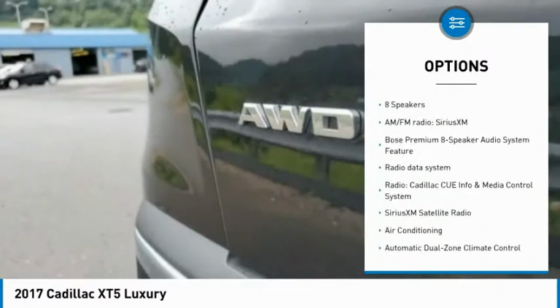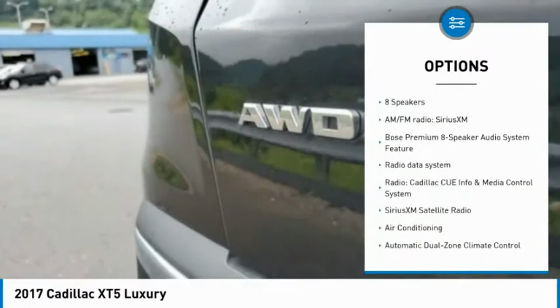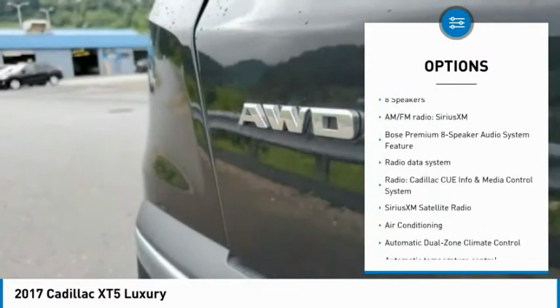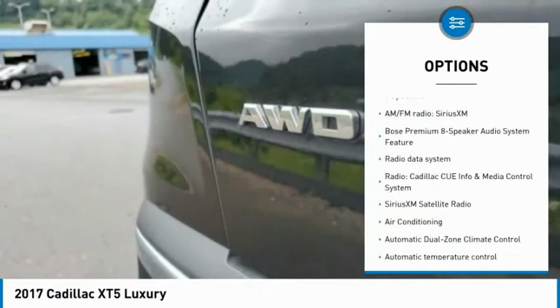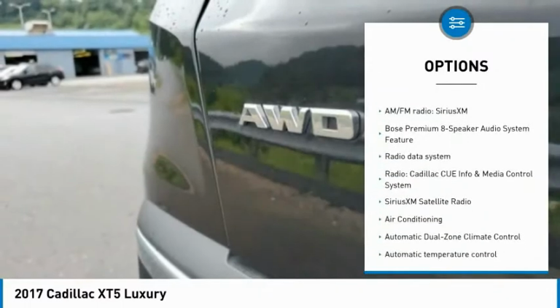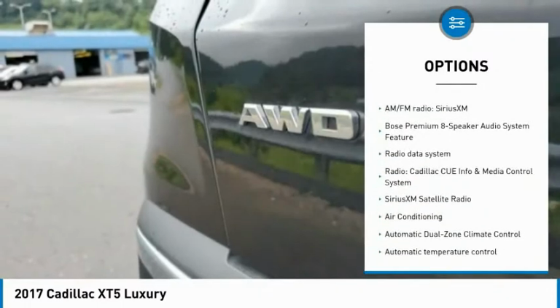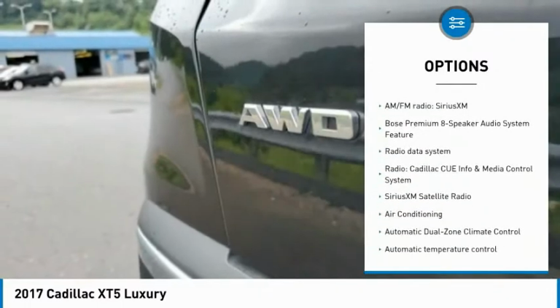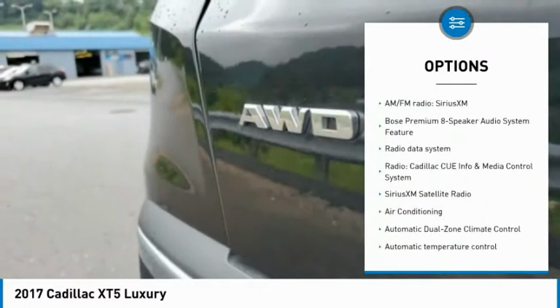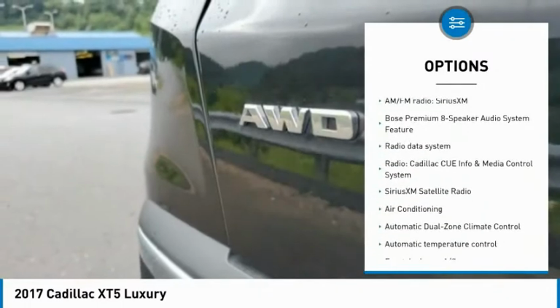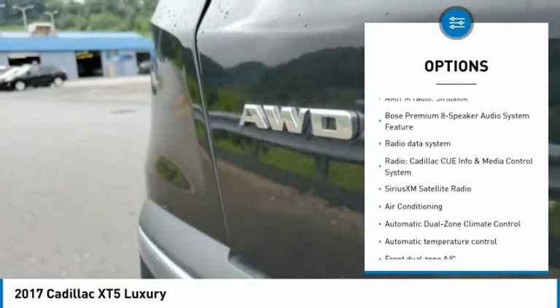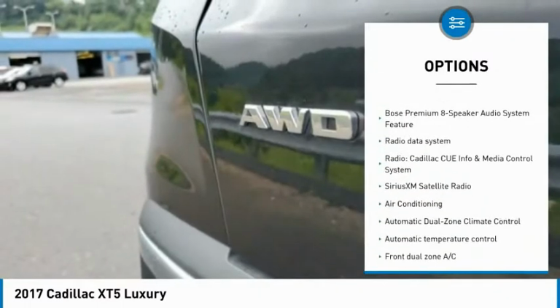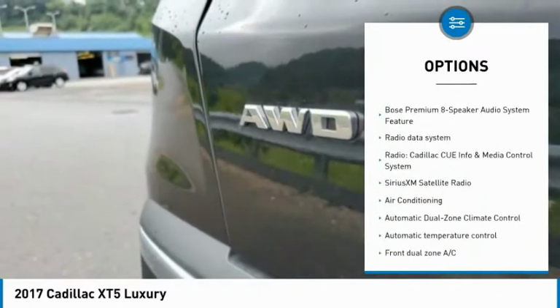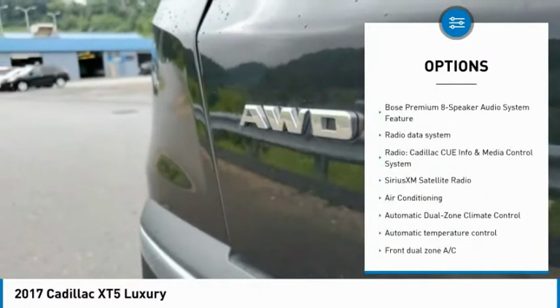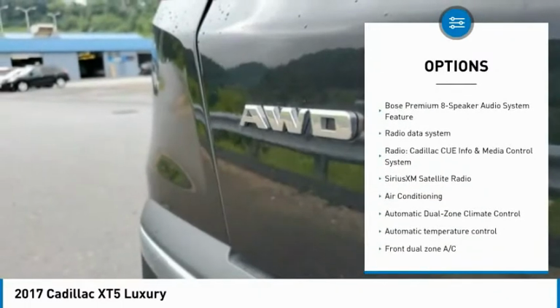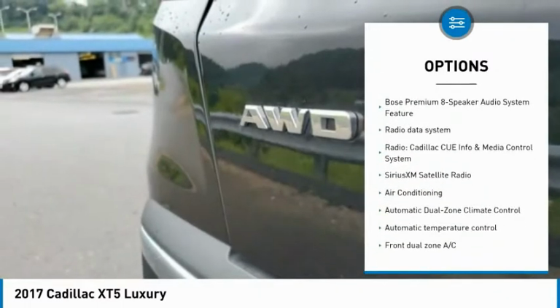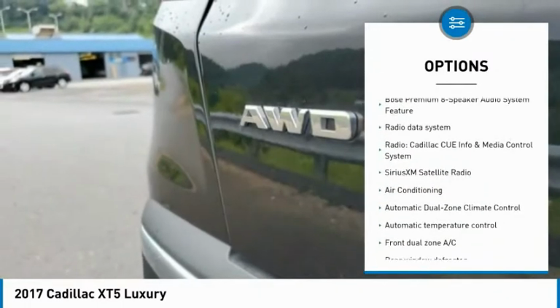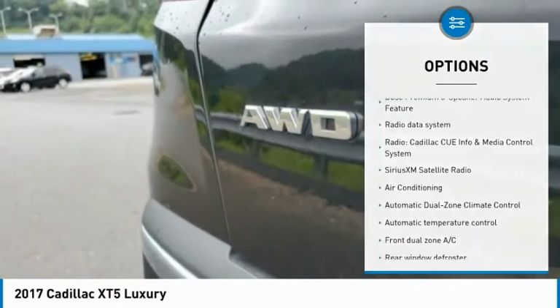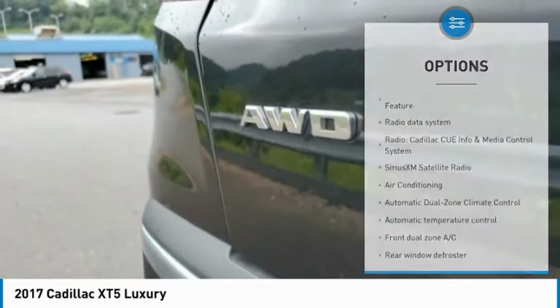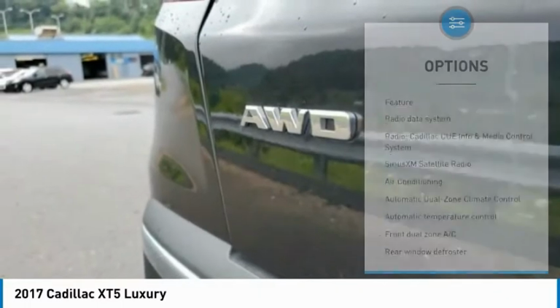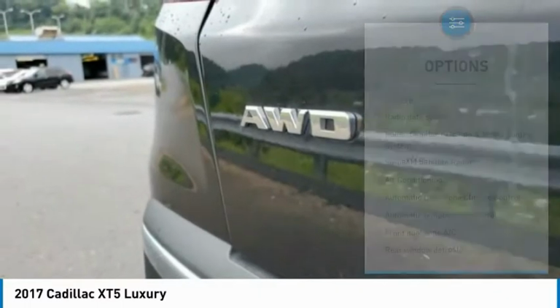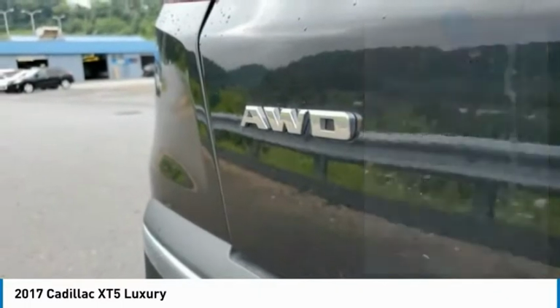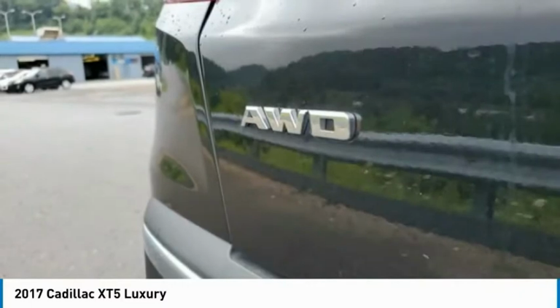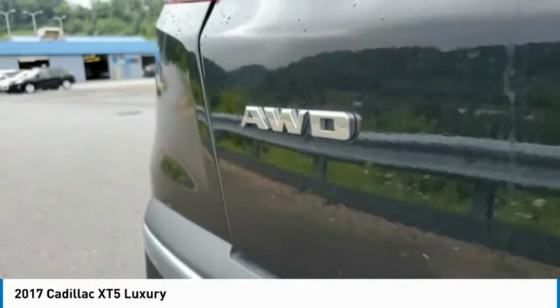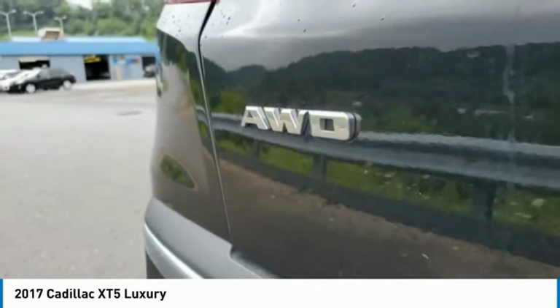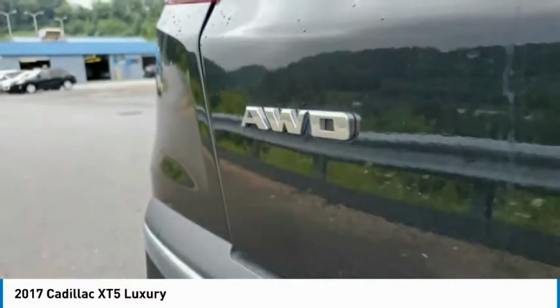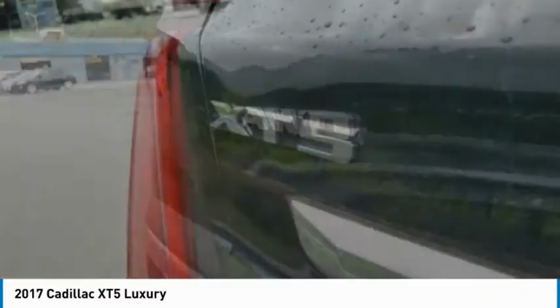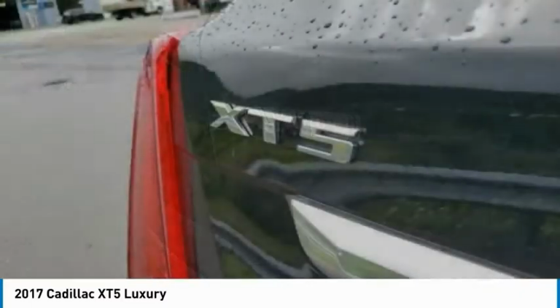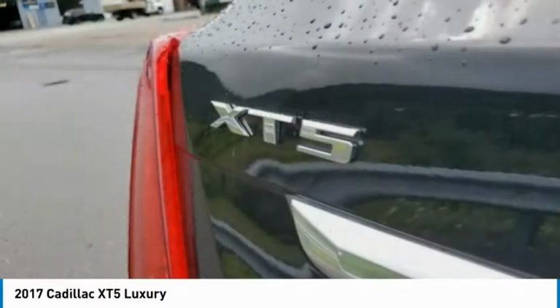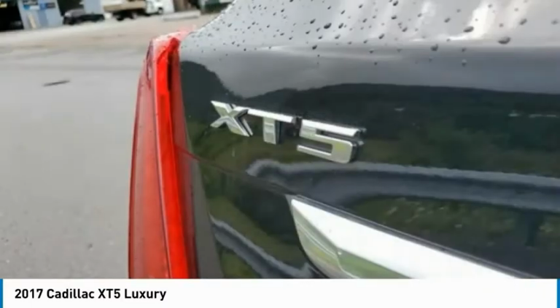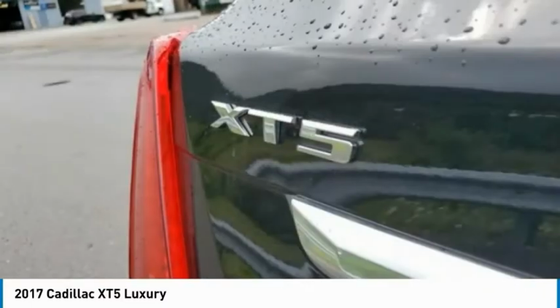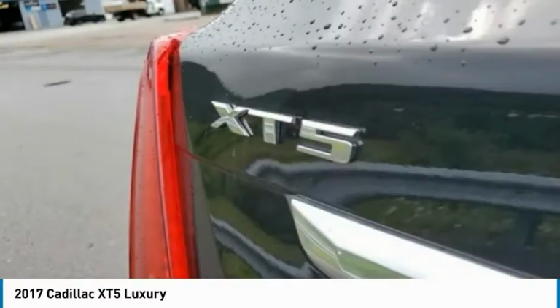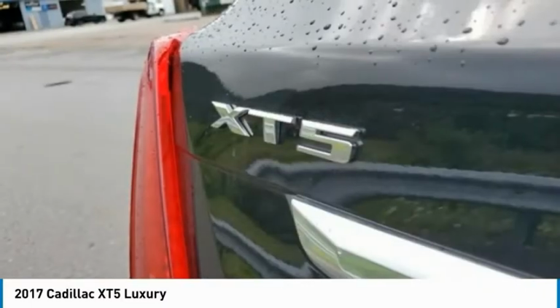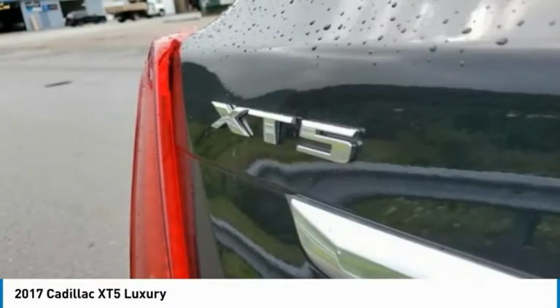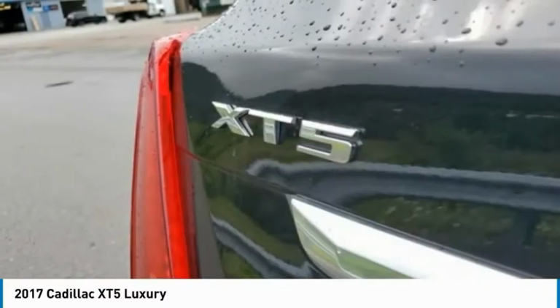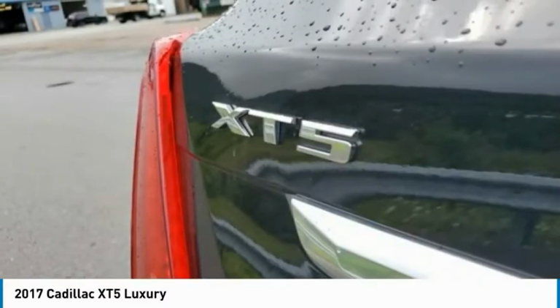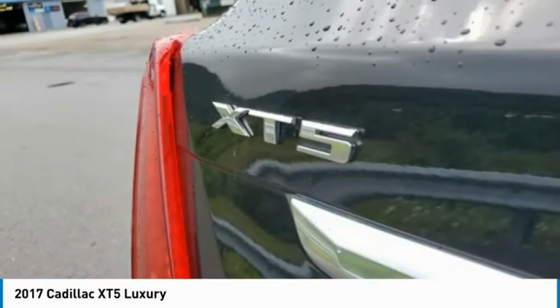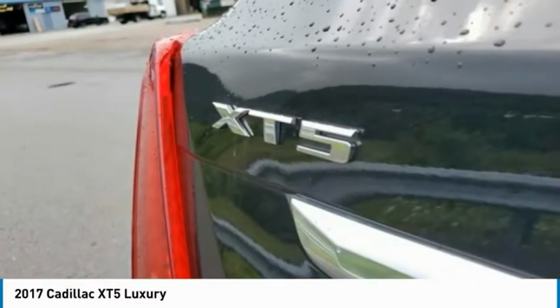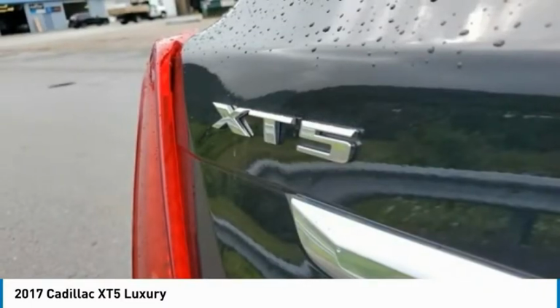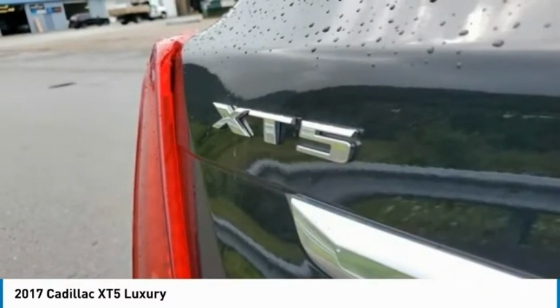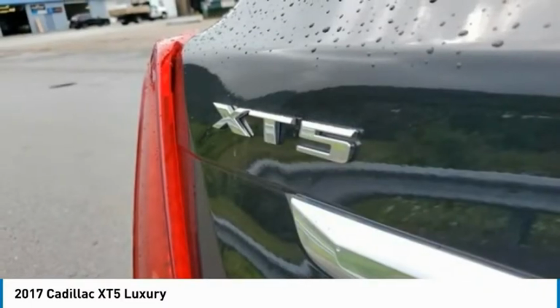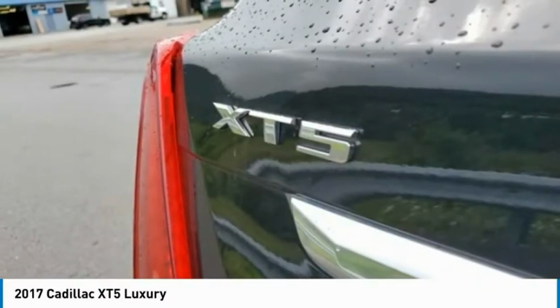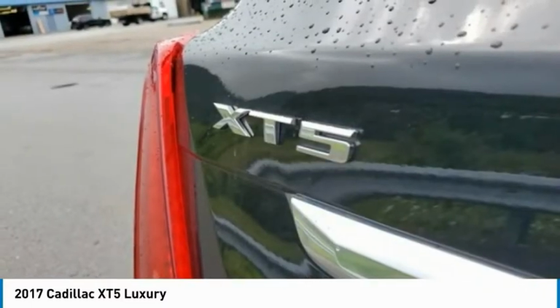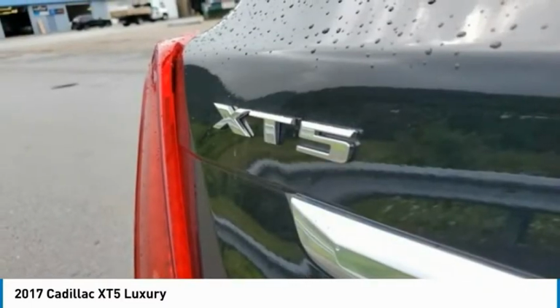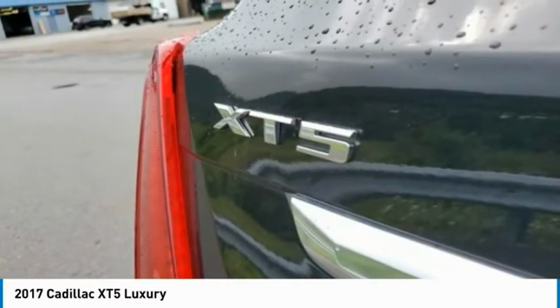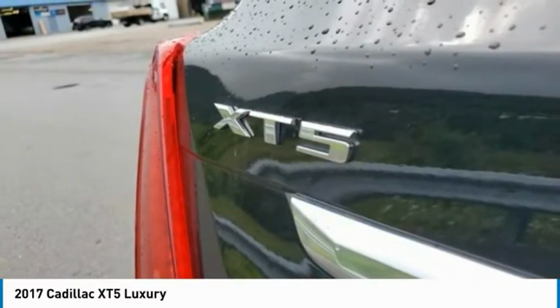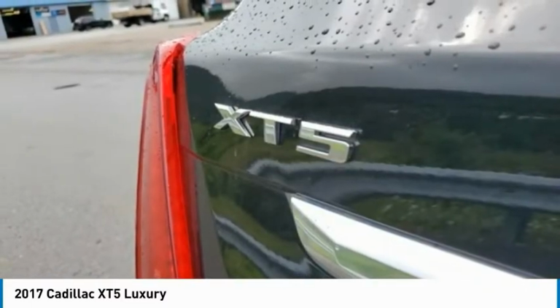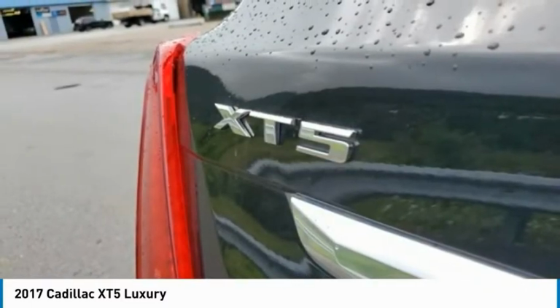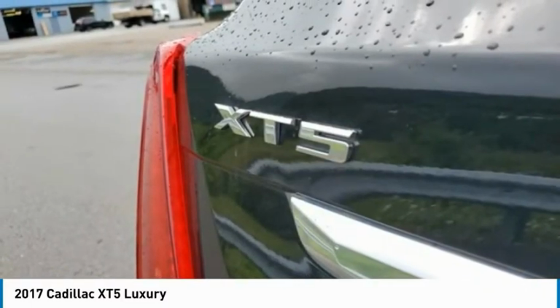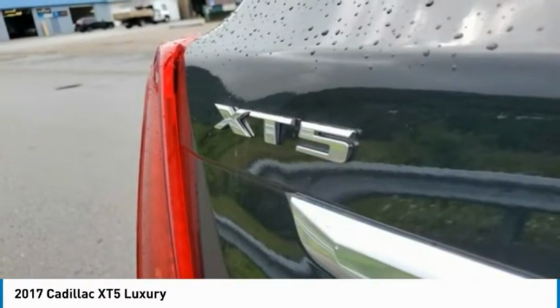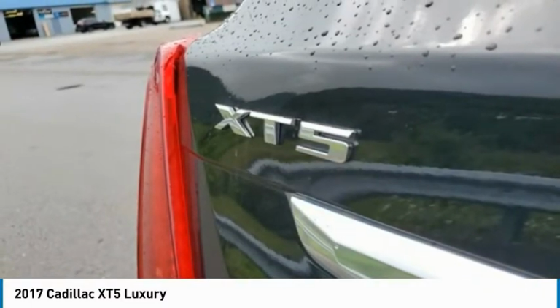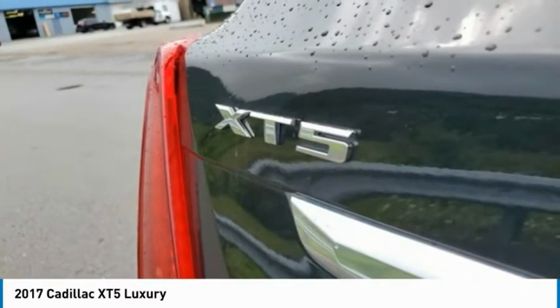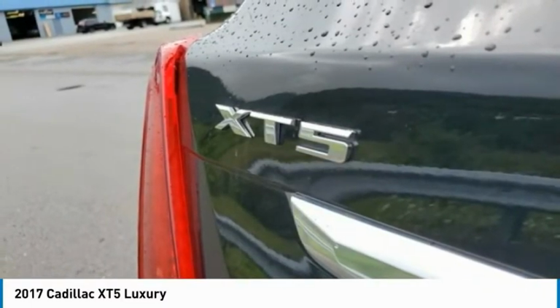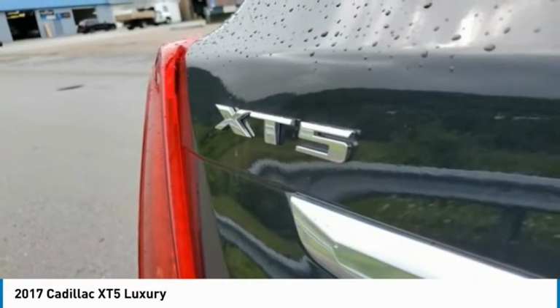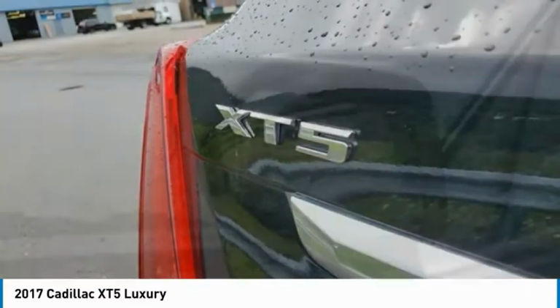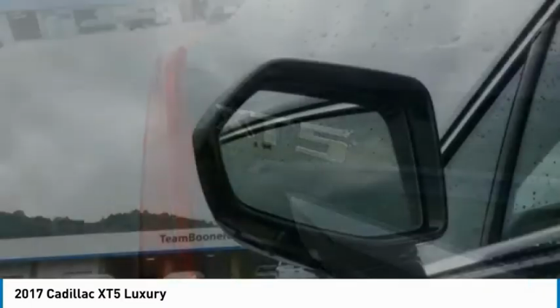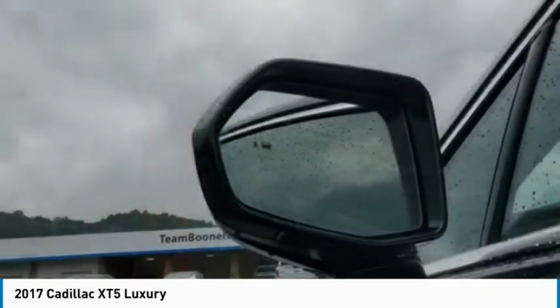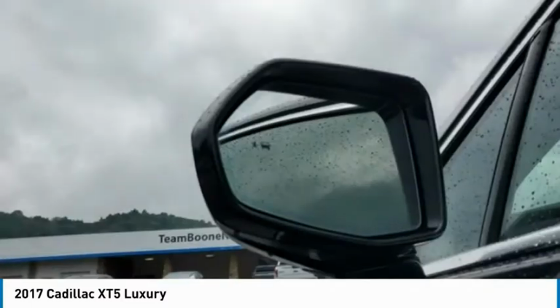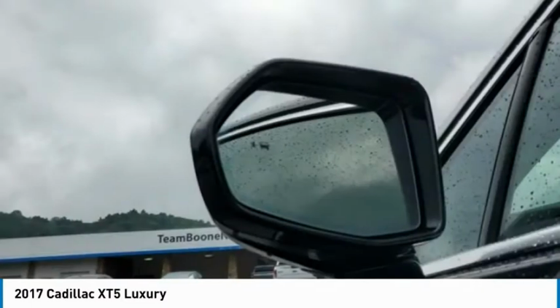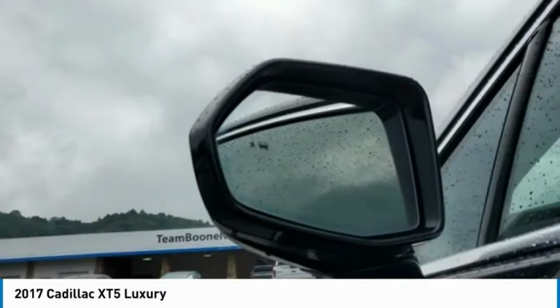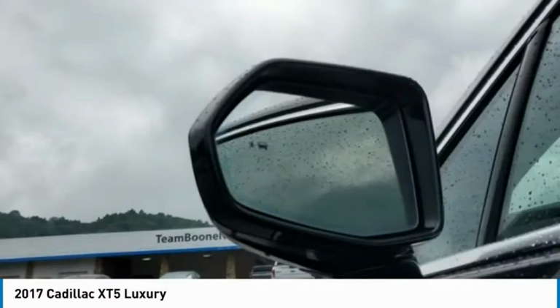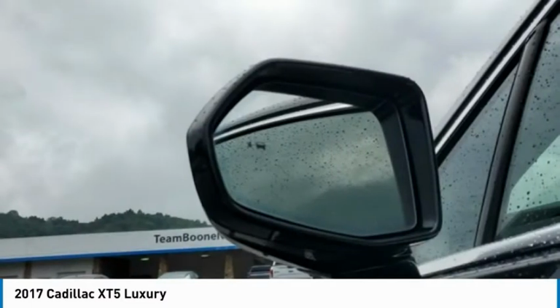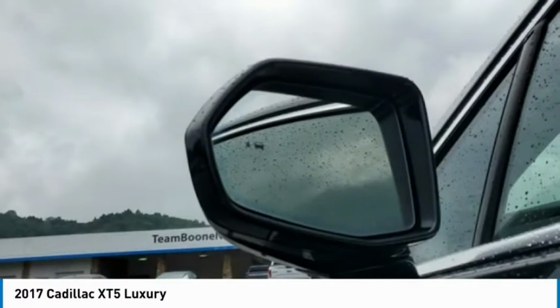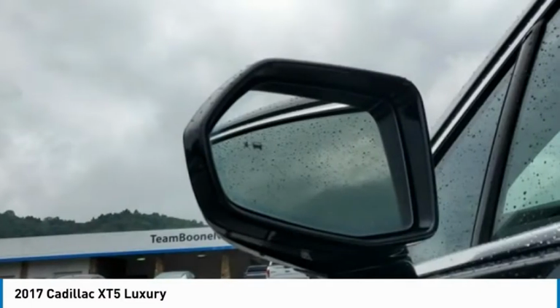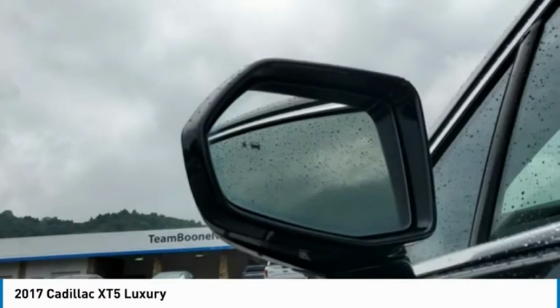Traction control, remote keyless entry, speed control, four-wheel disc brakes, and power moonroof.